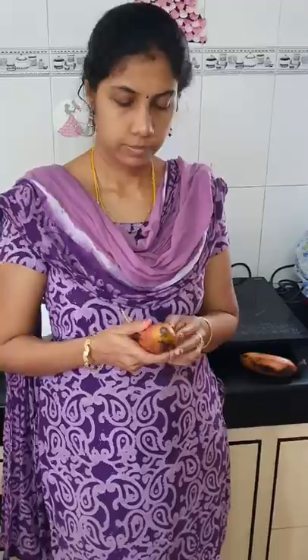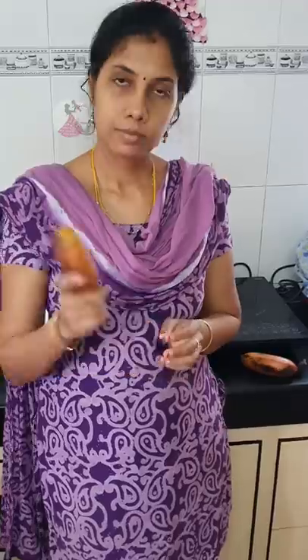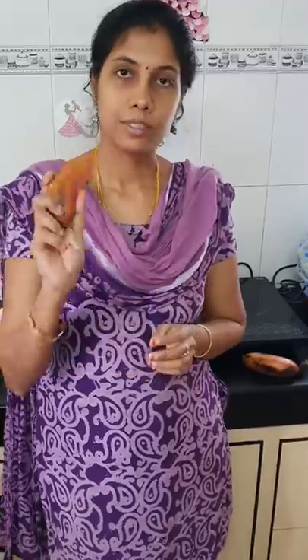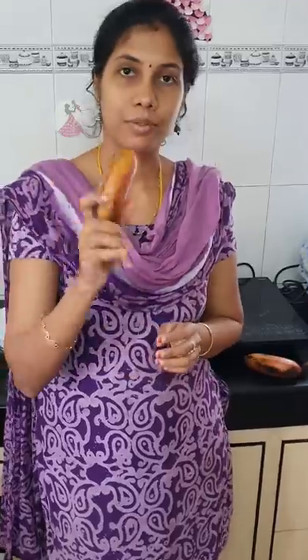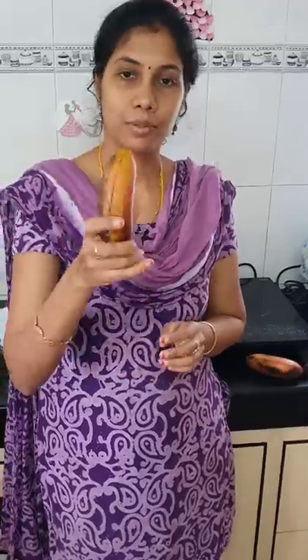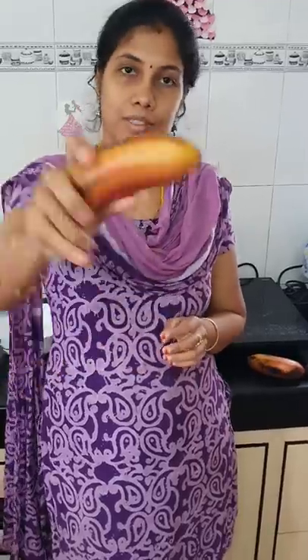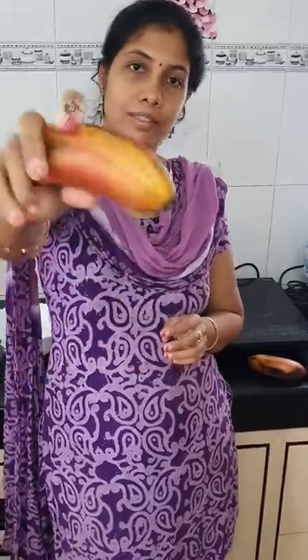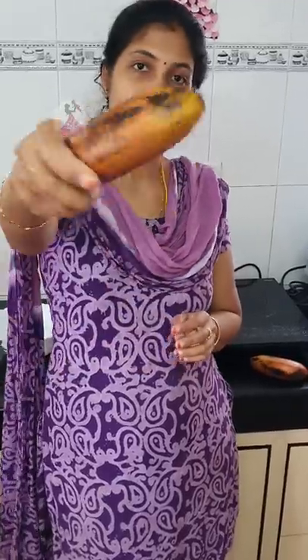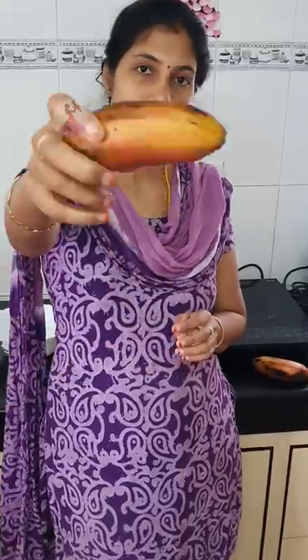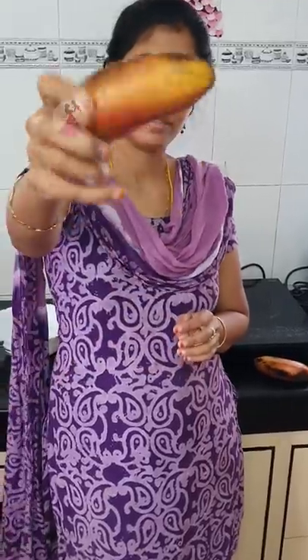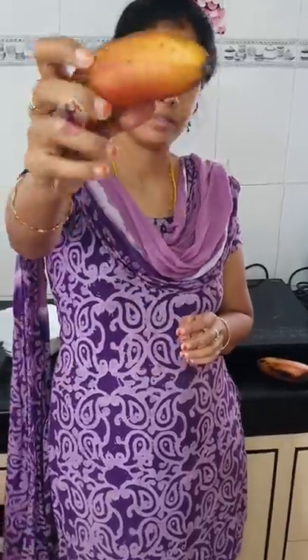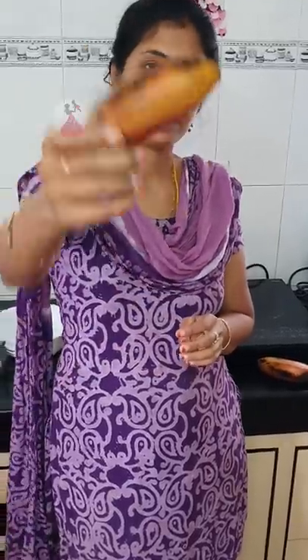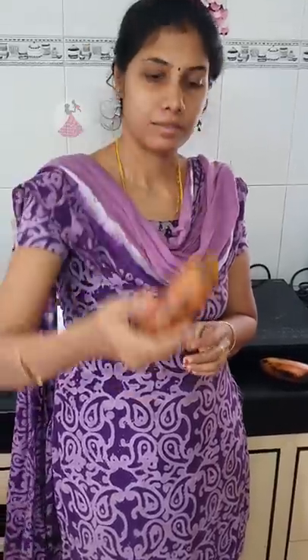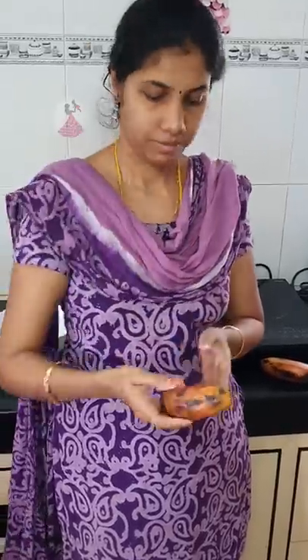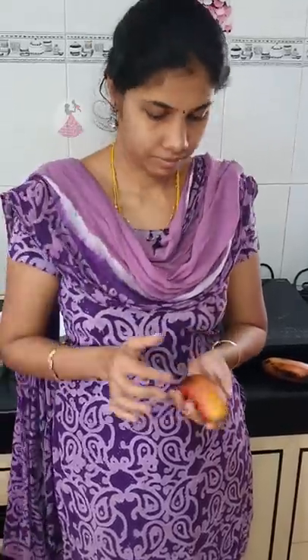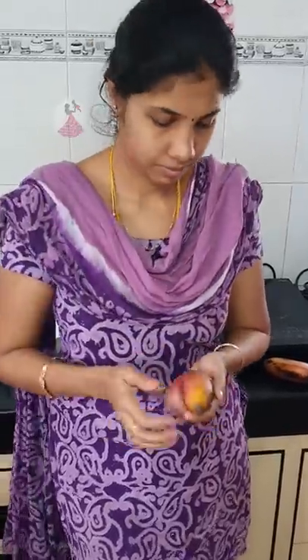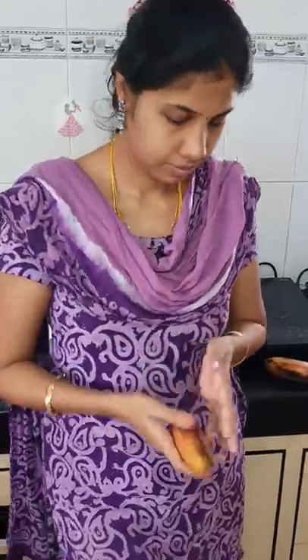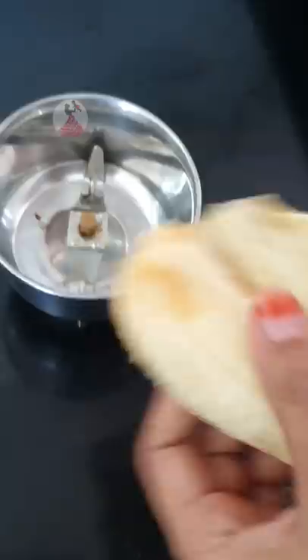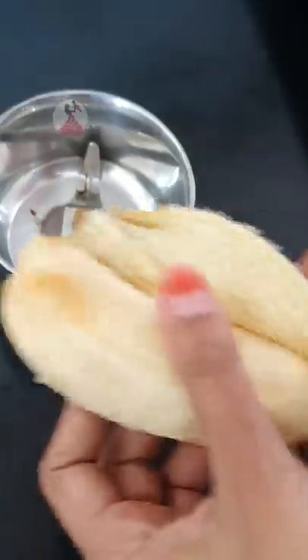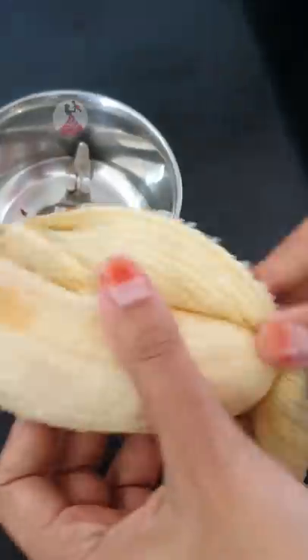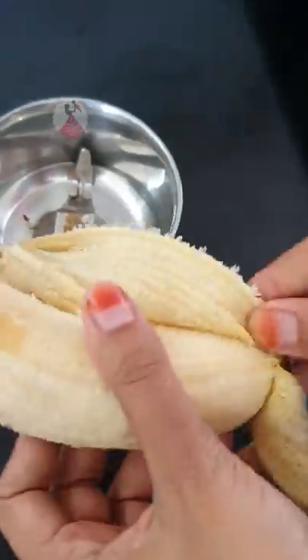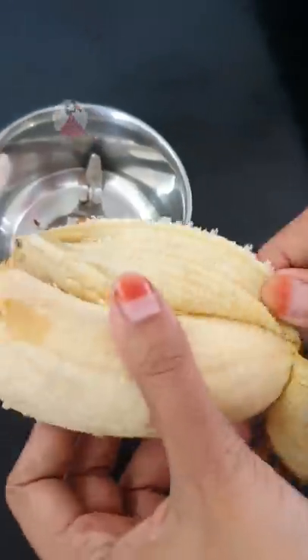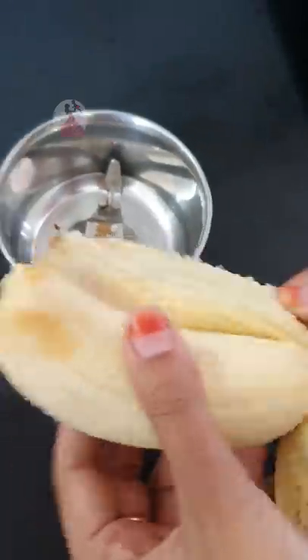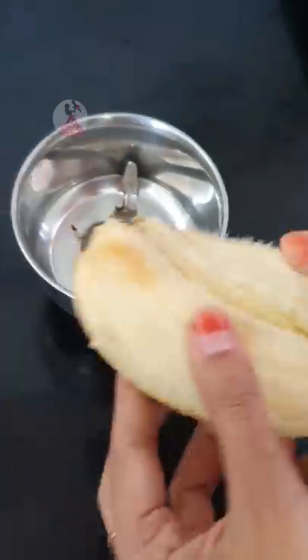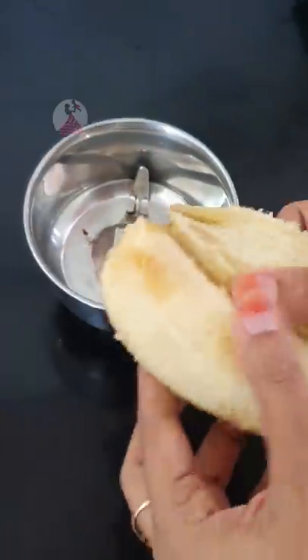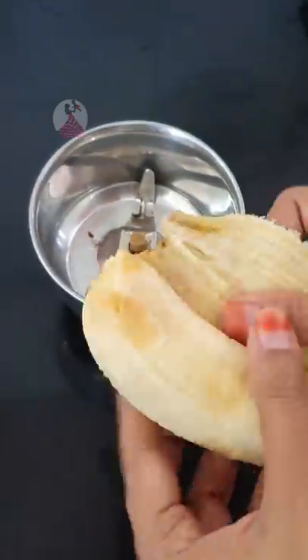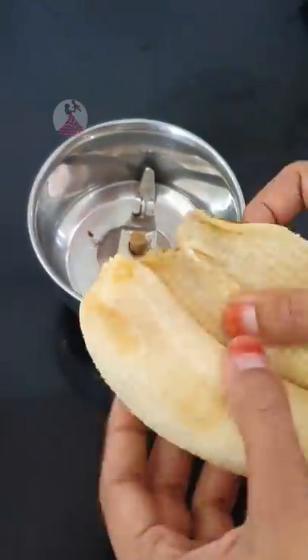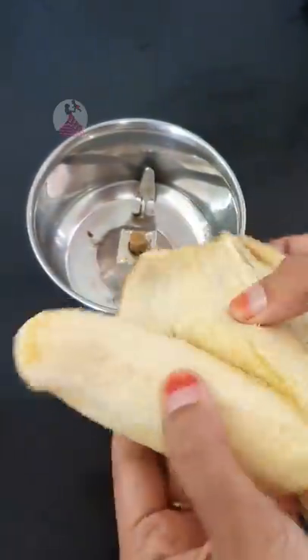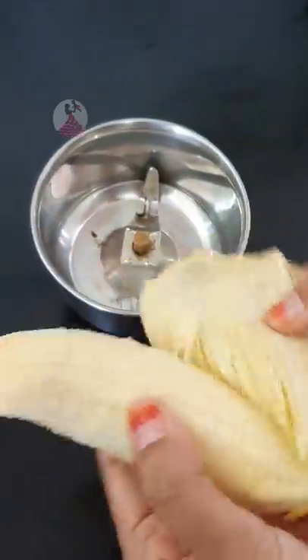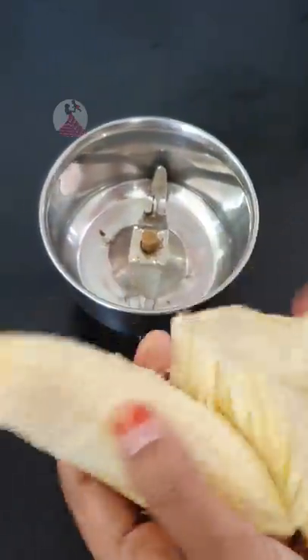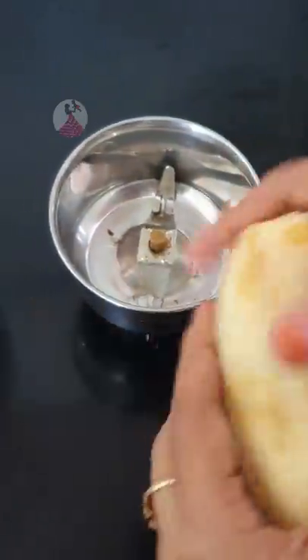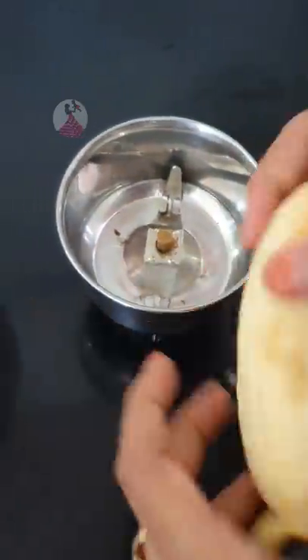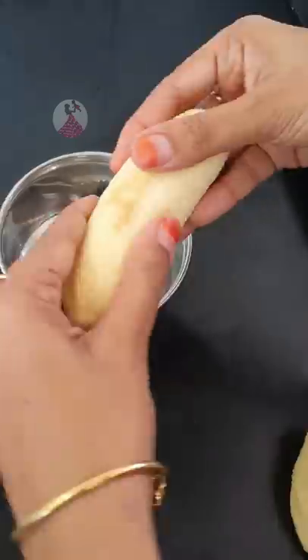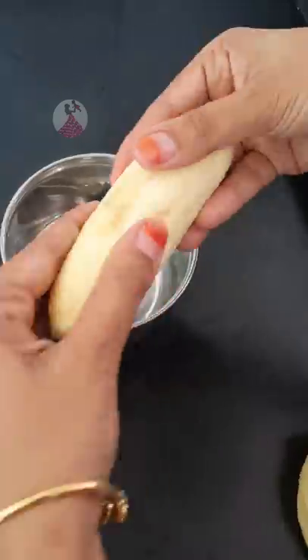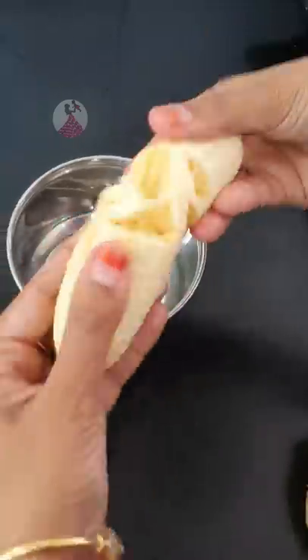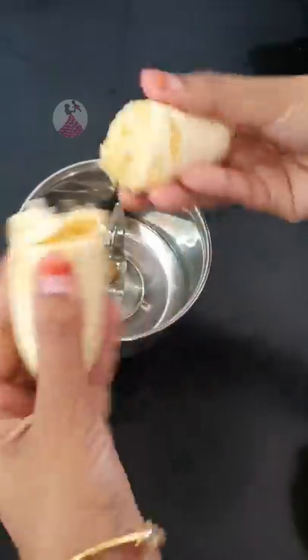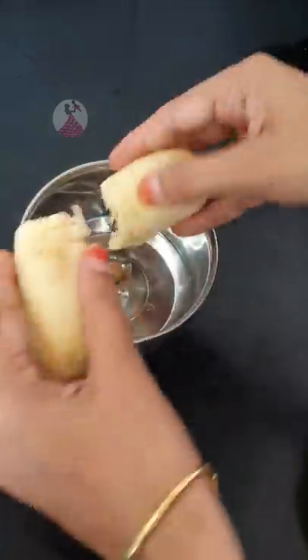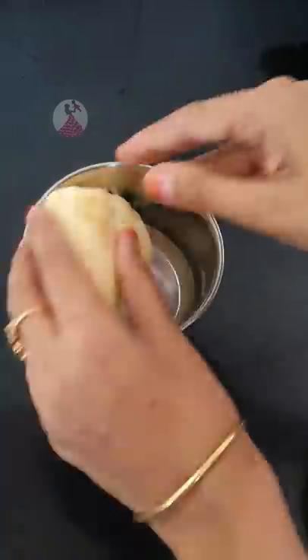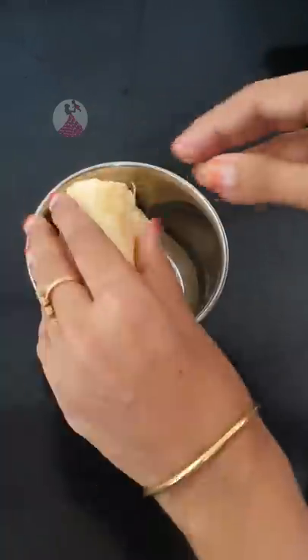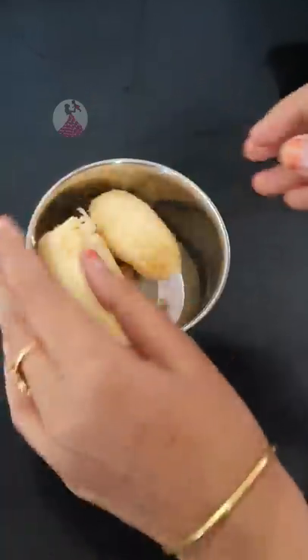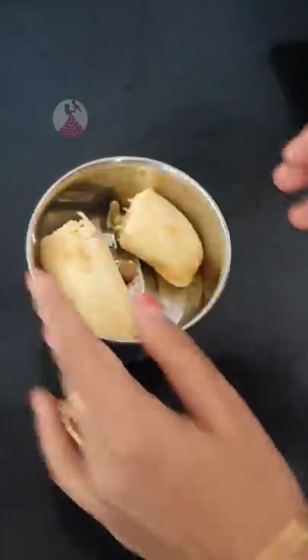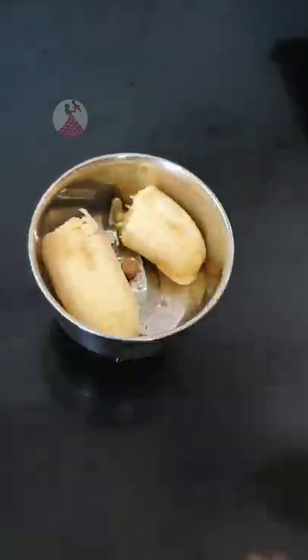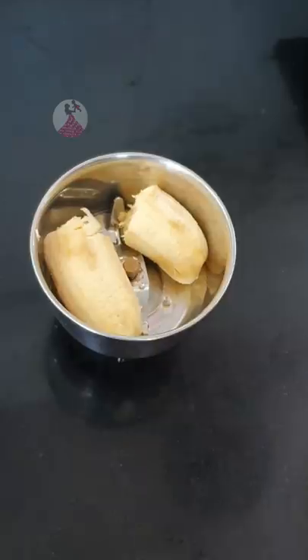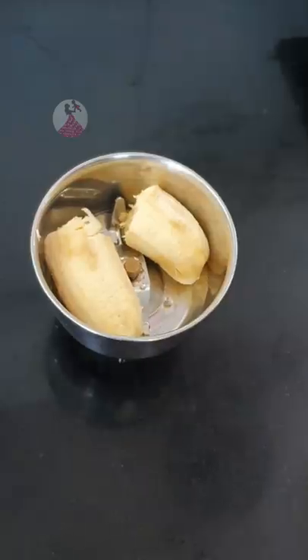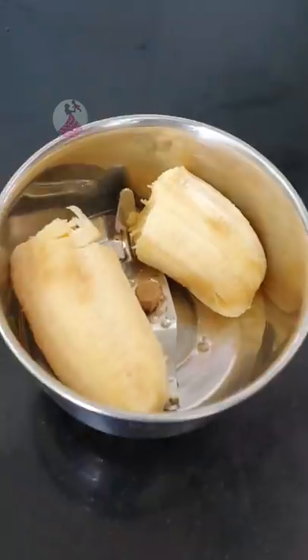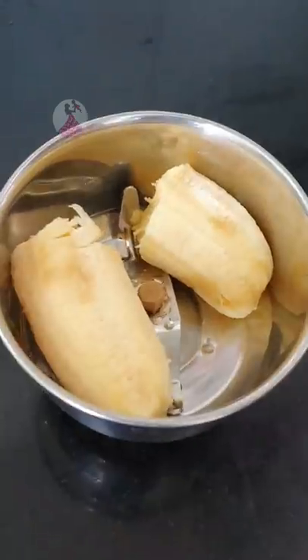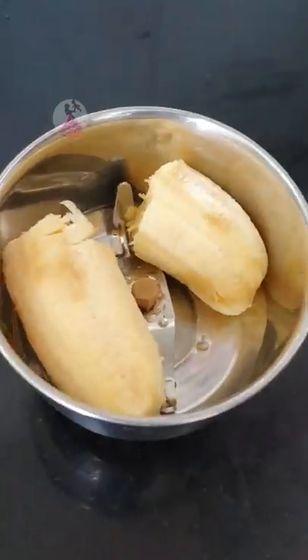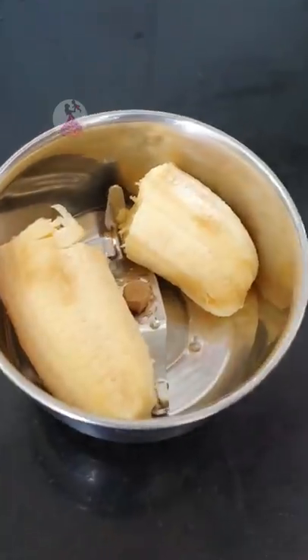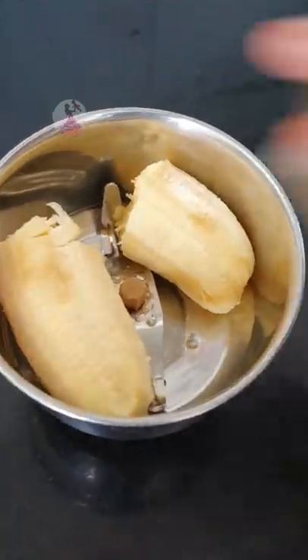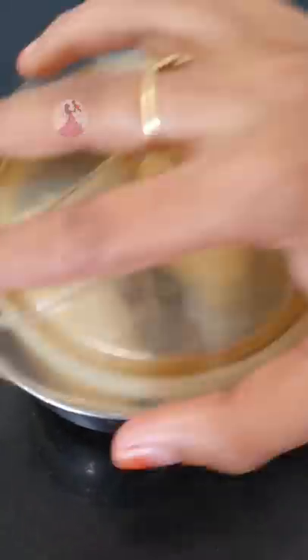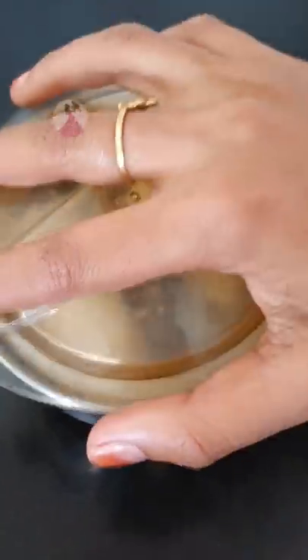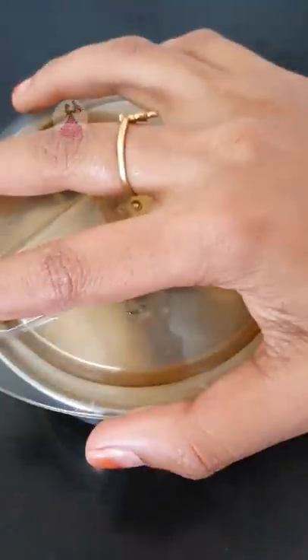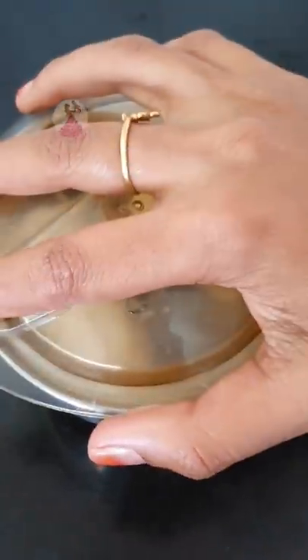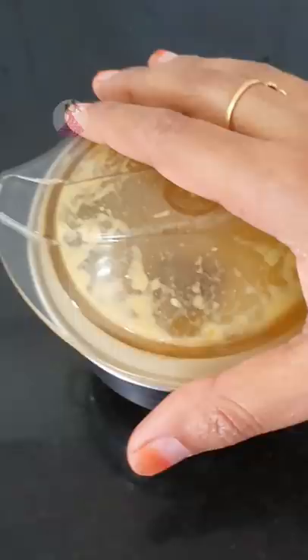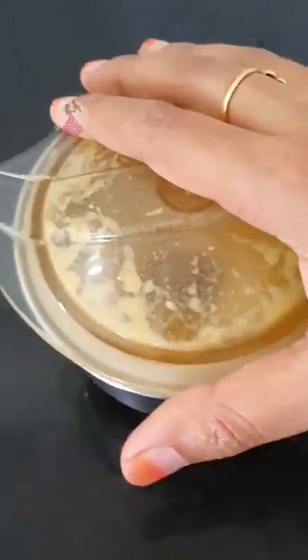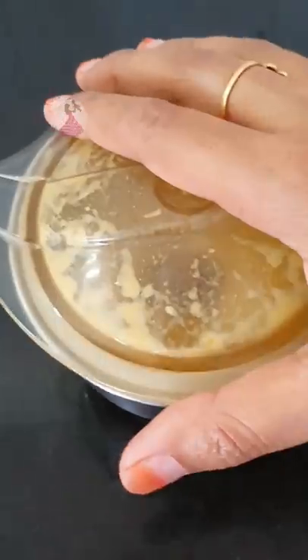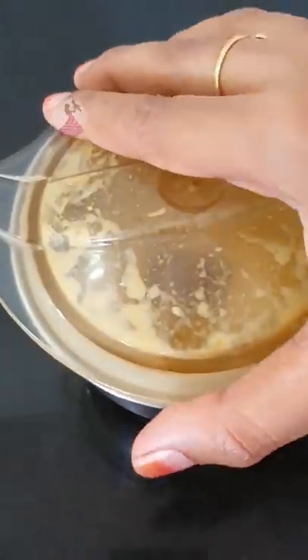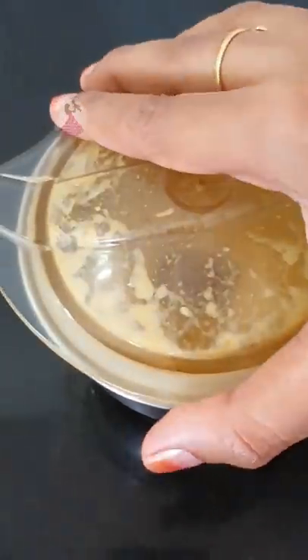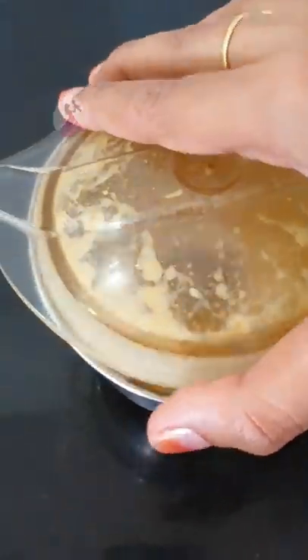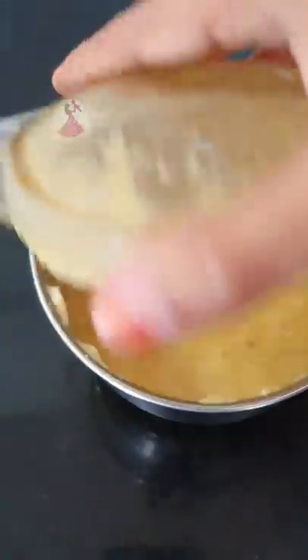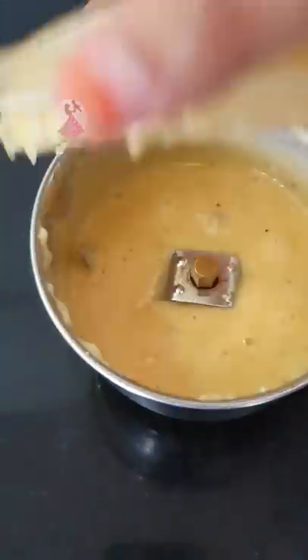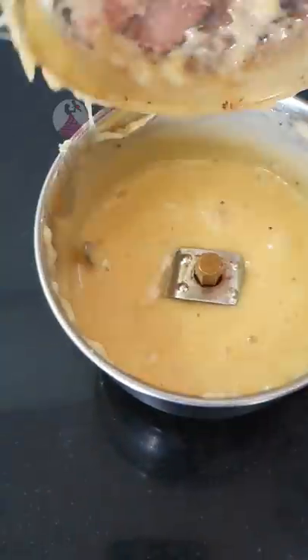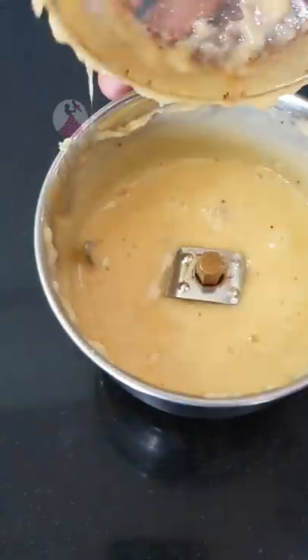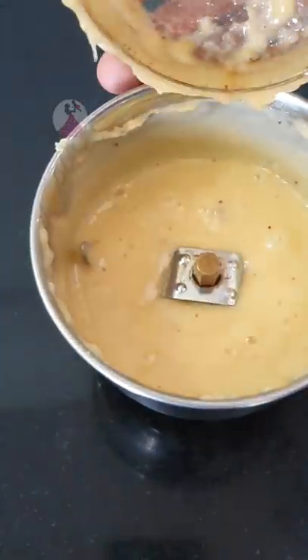Hey guys, I'm going to make a cupcake. First, take a bowl.